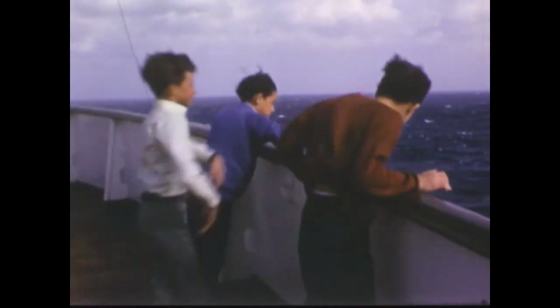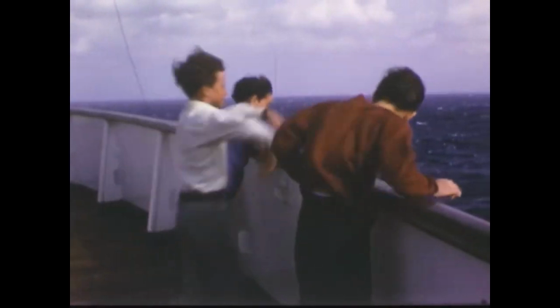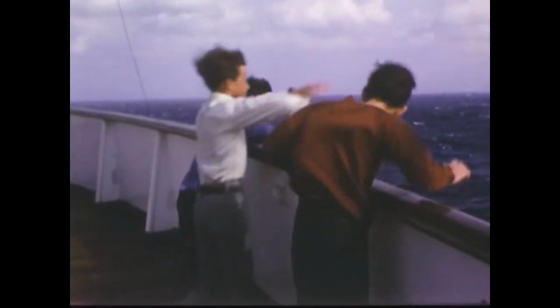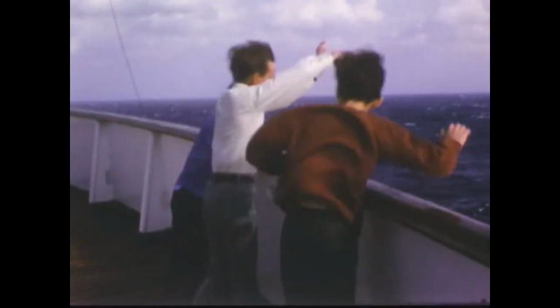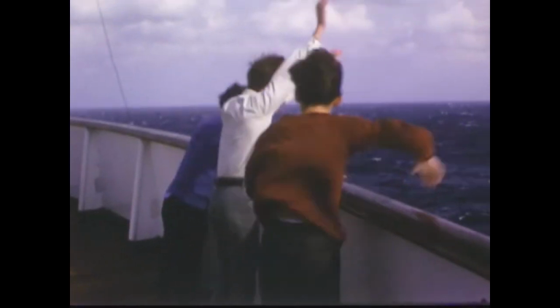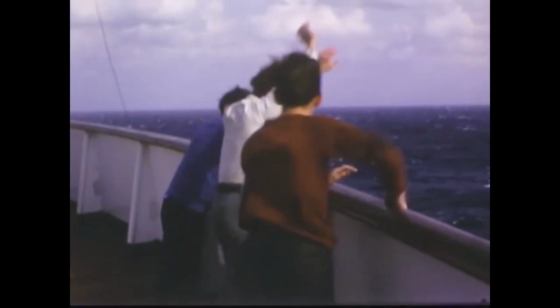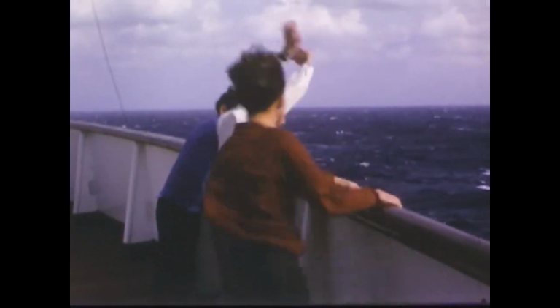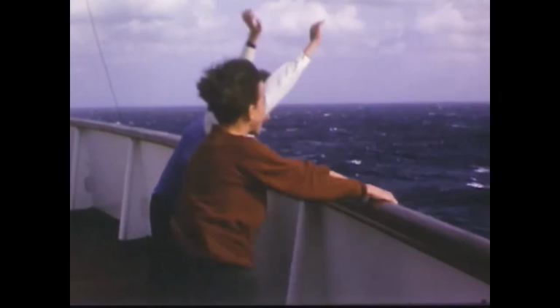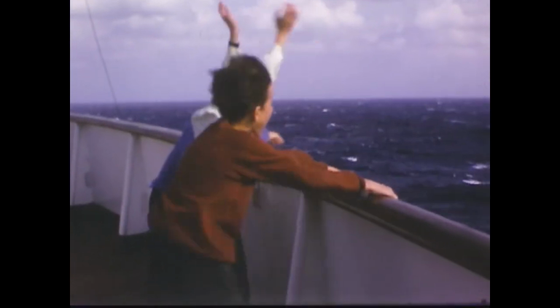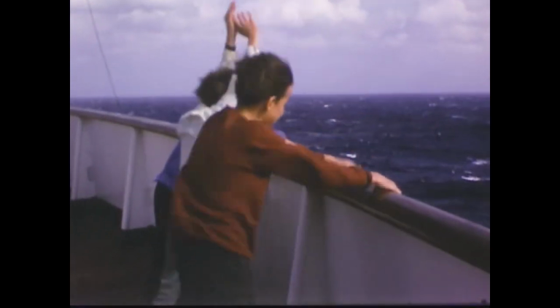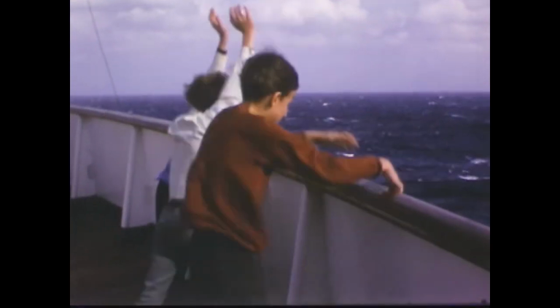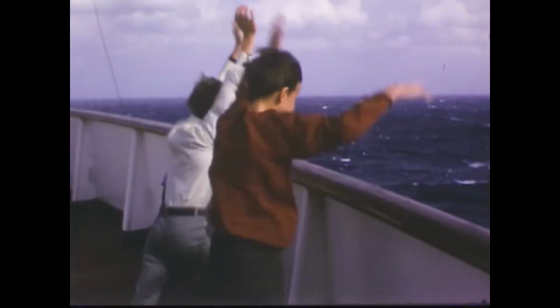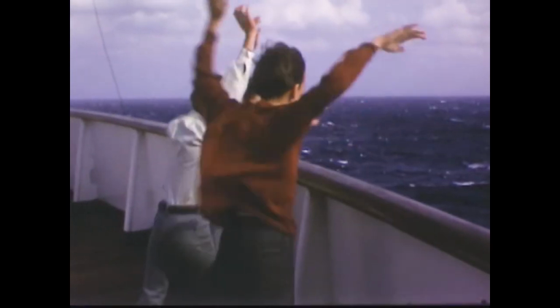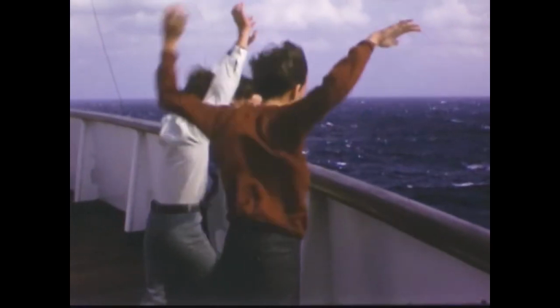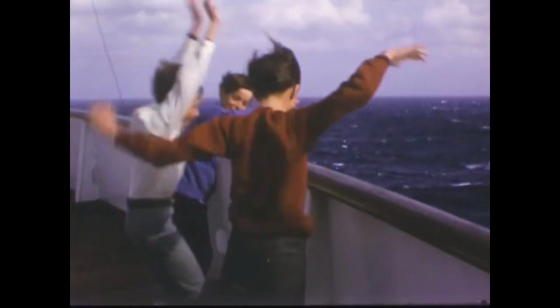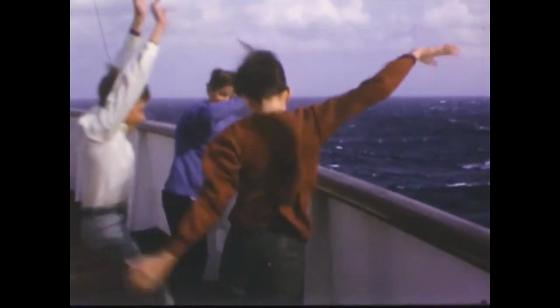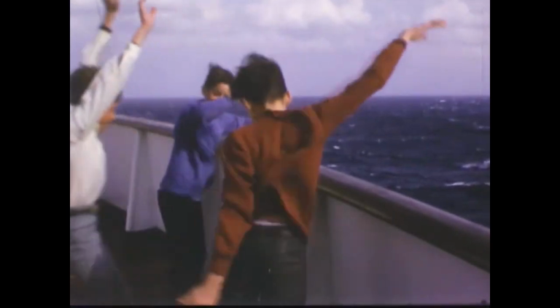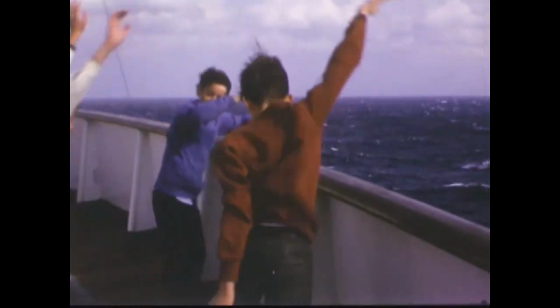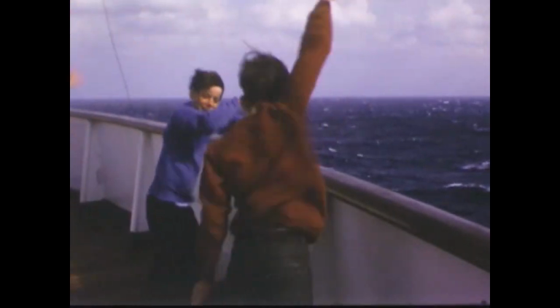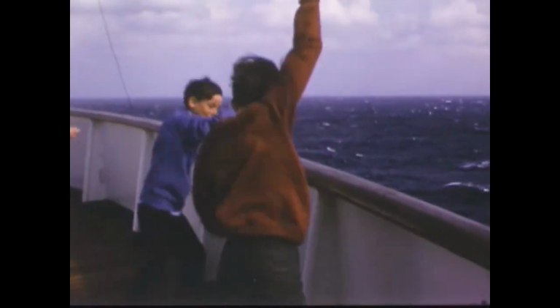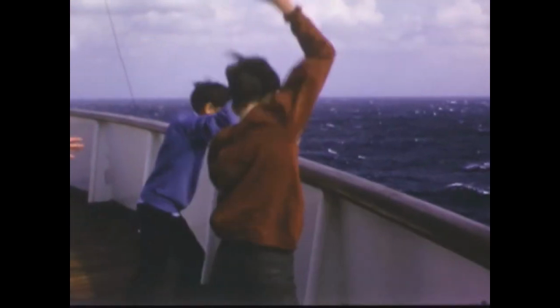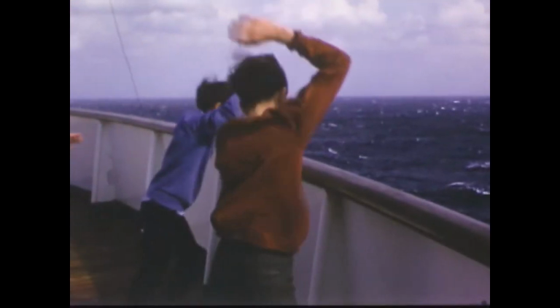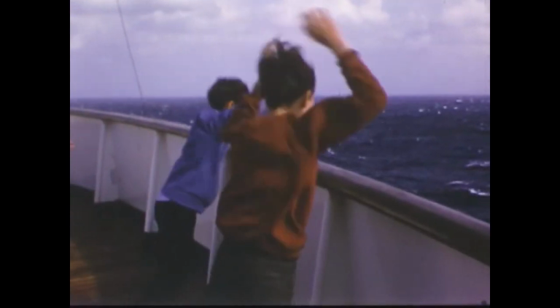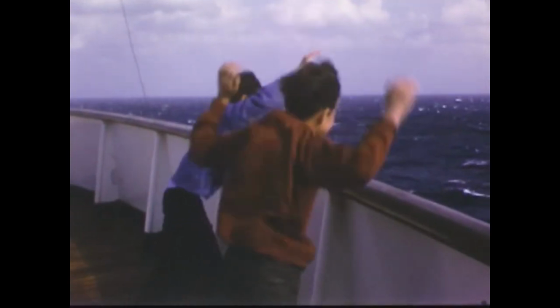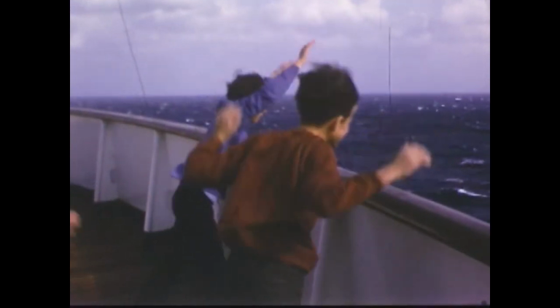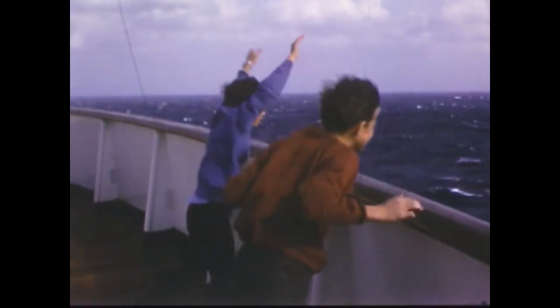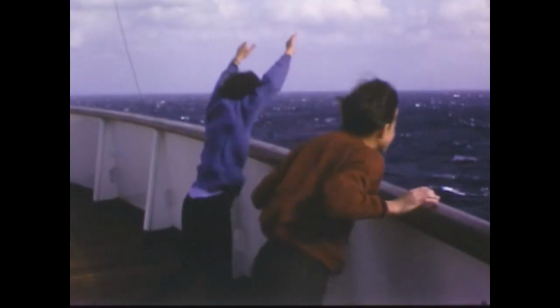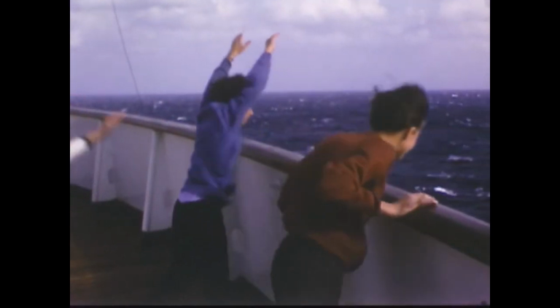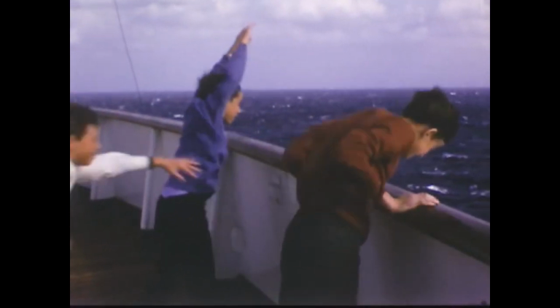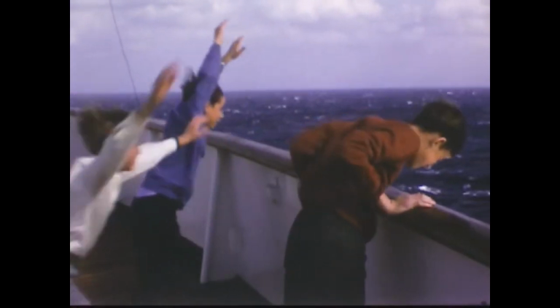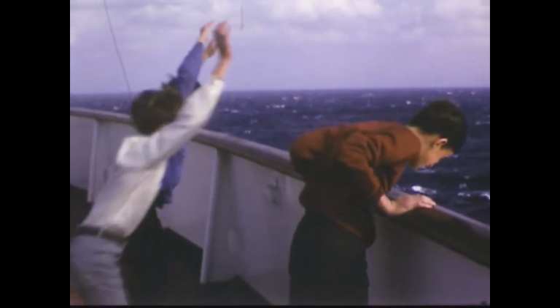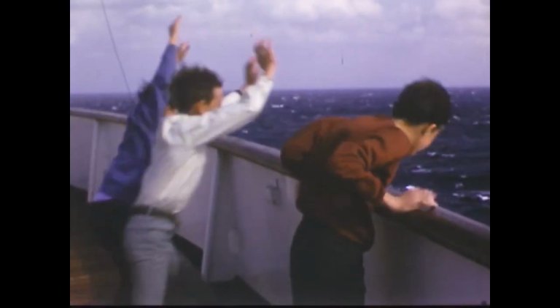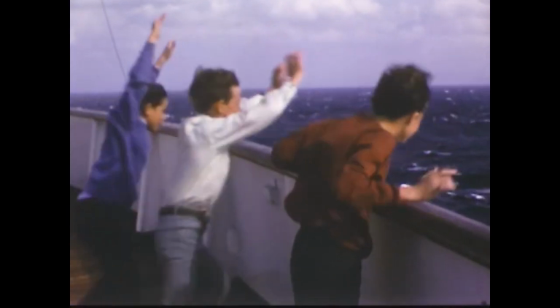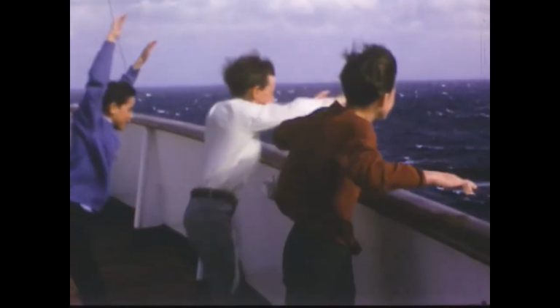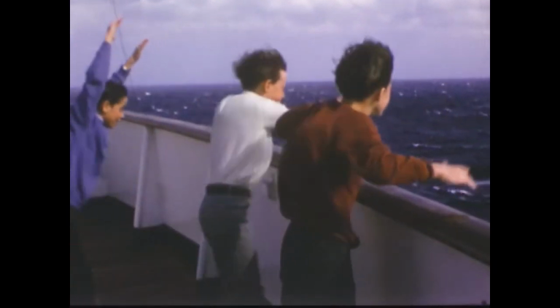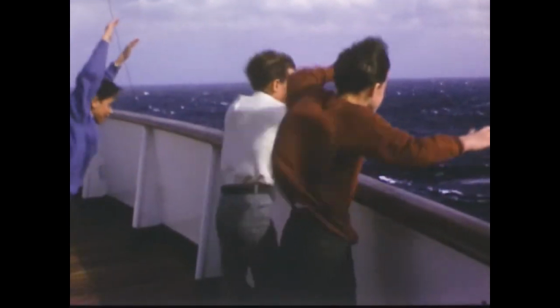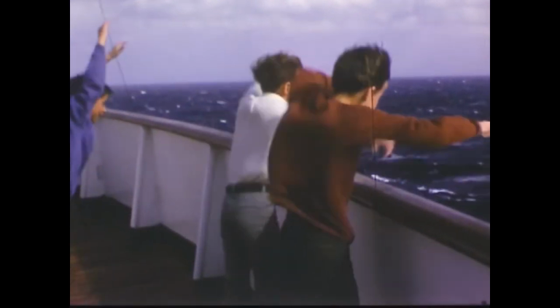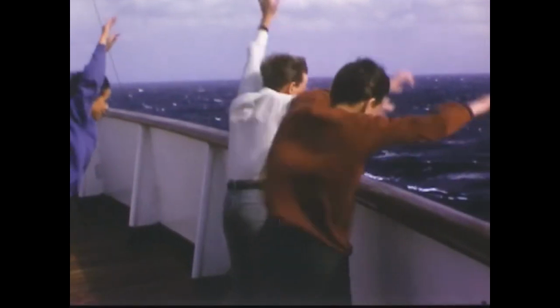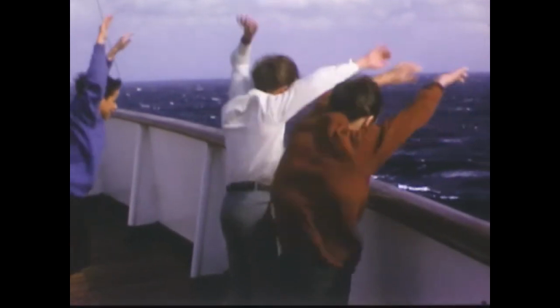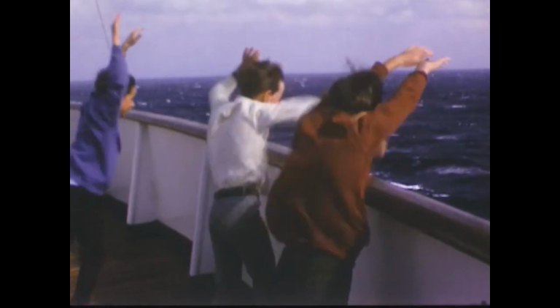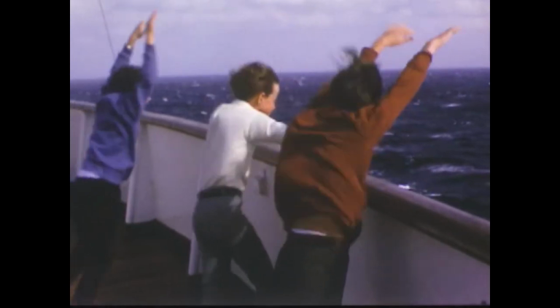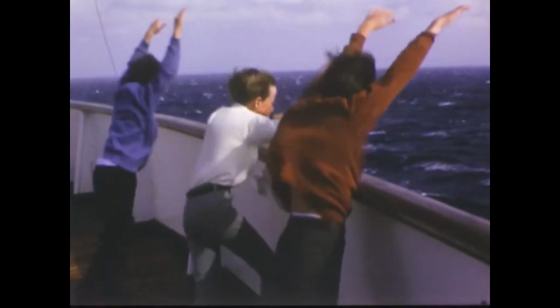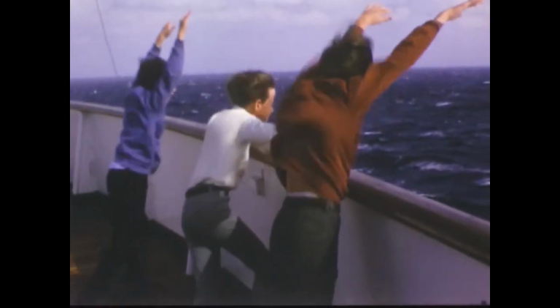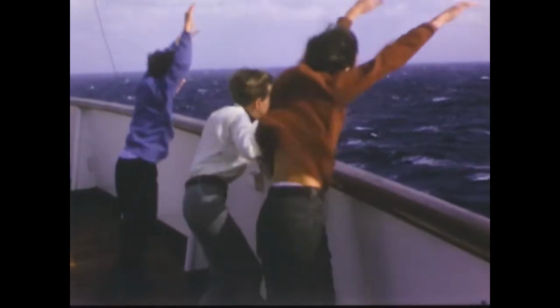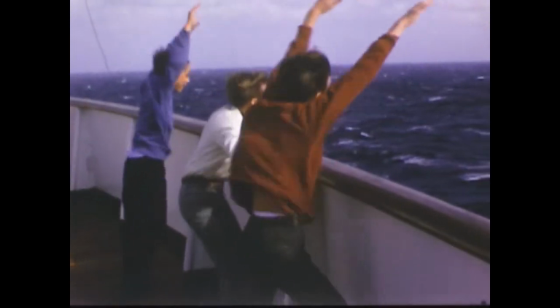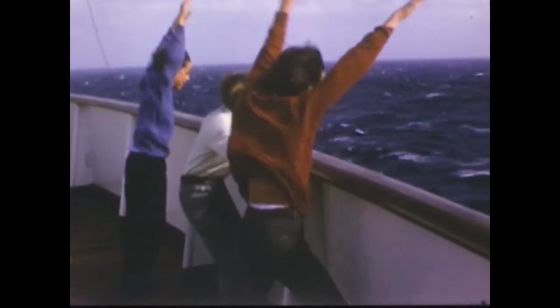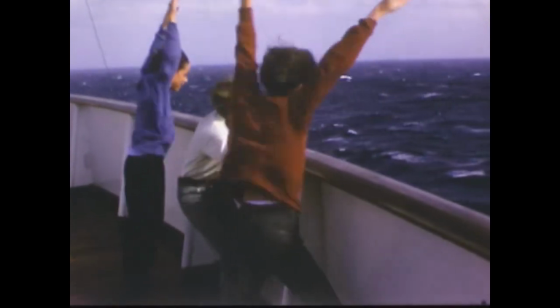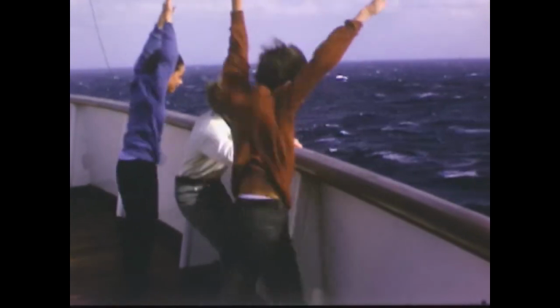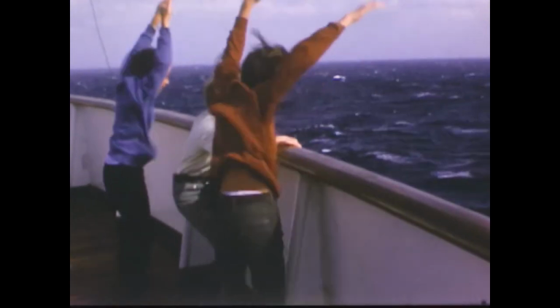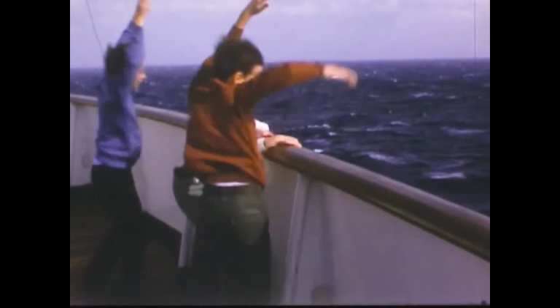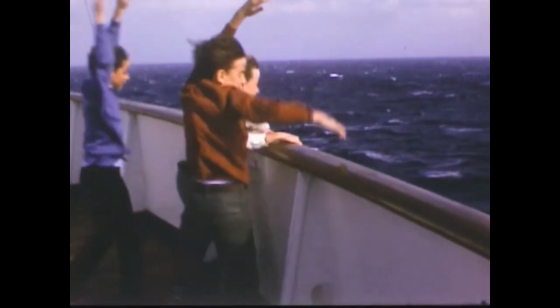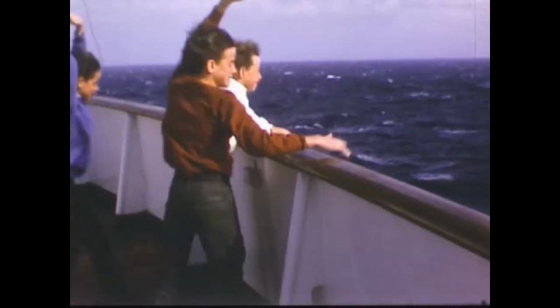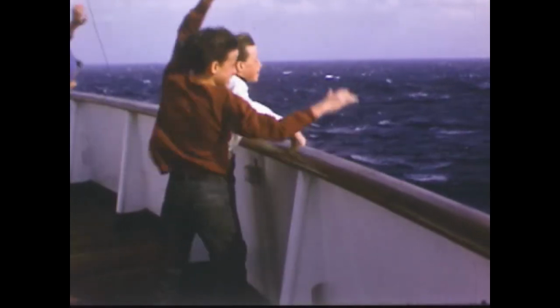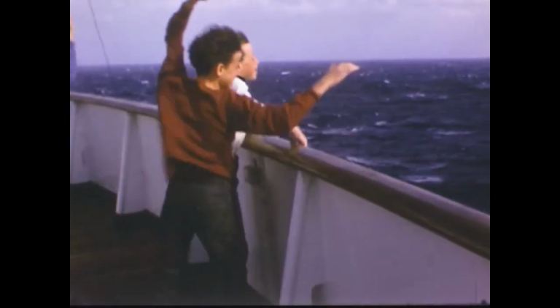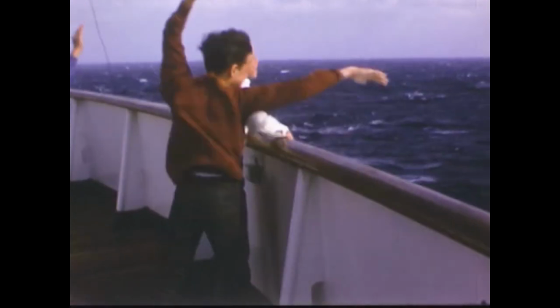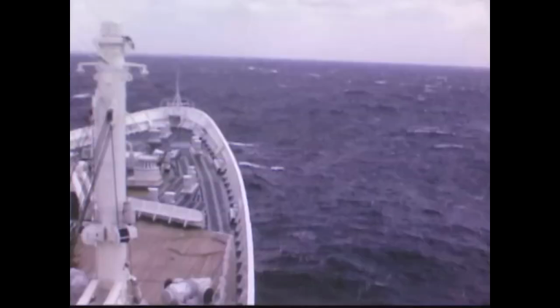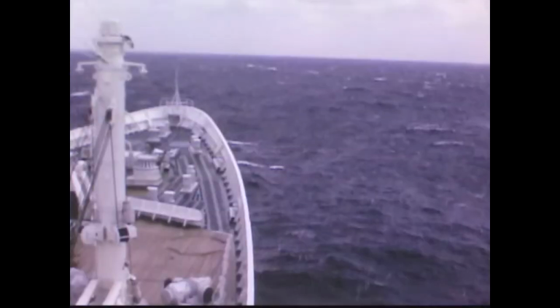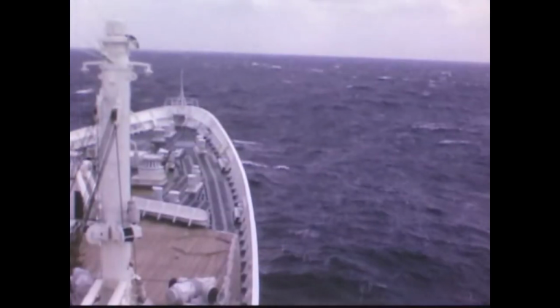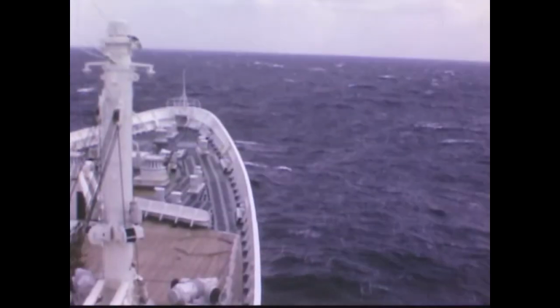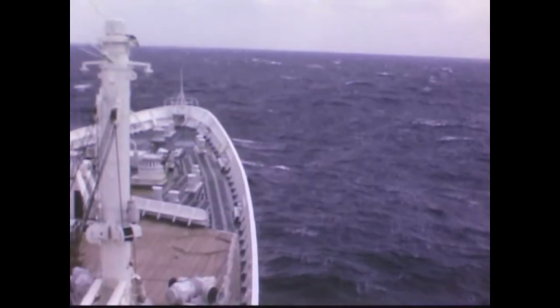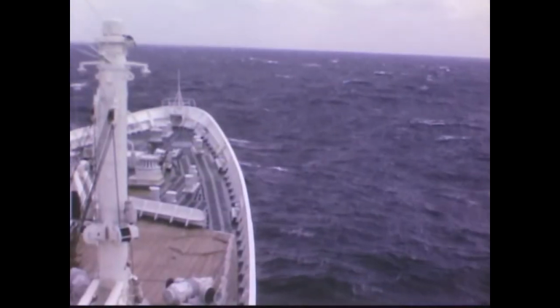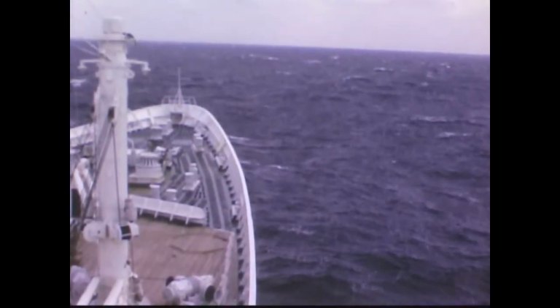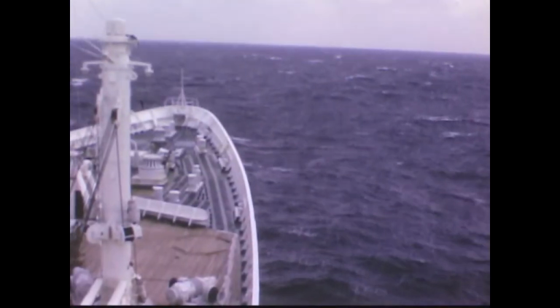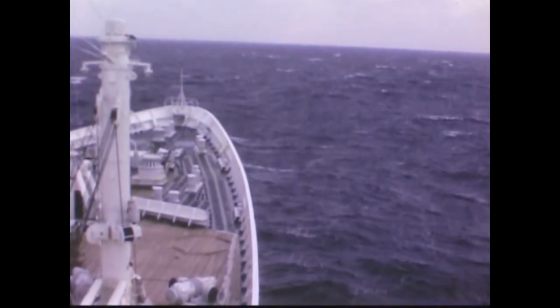It was really getting rough and windy now, but Mr. Gehl said these were just what they called fat seas.